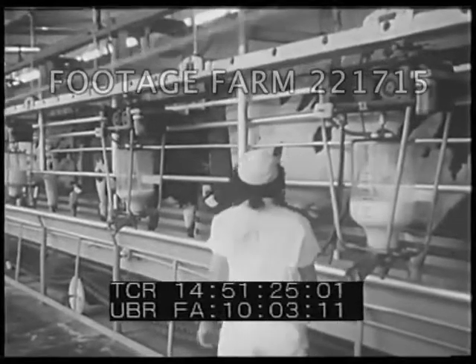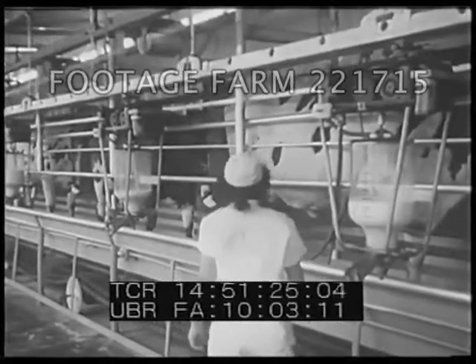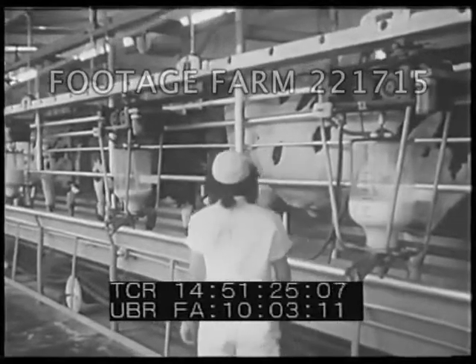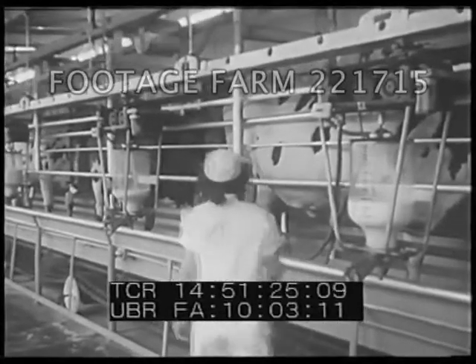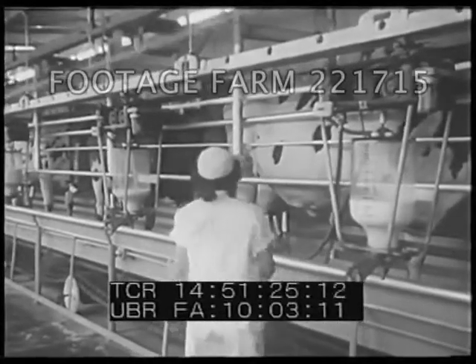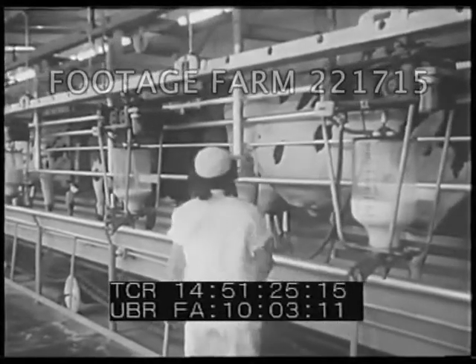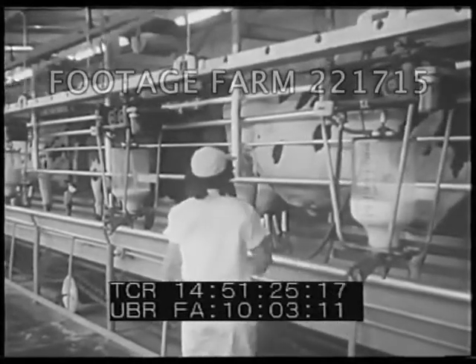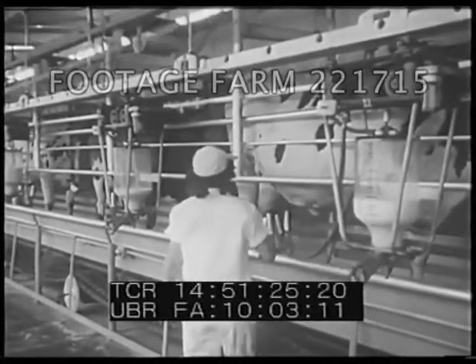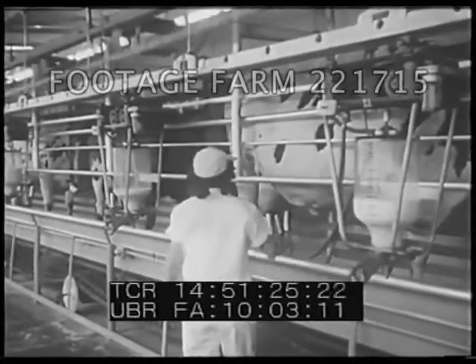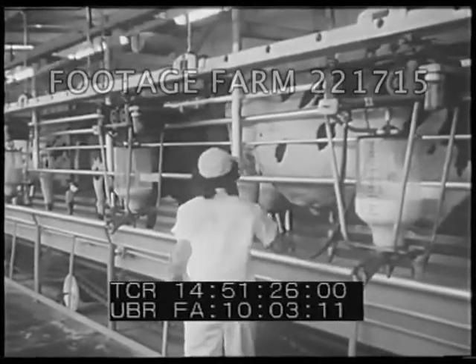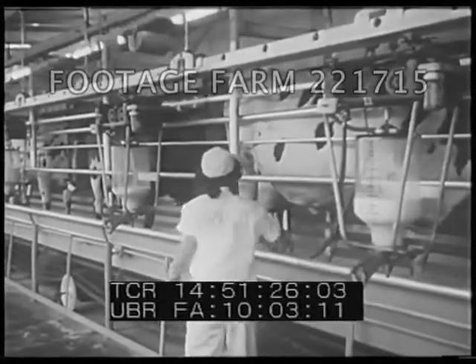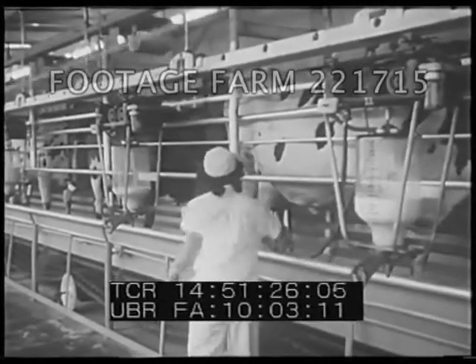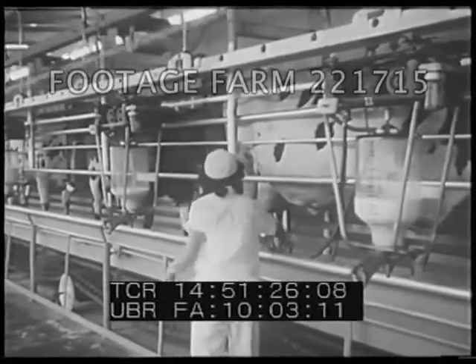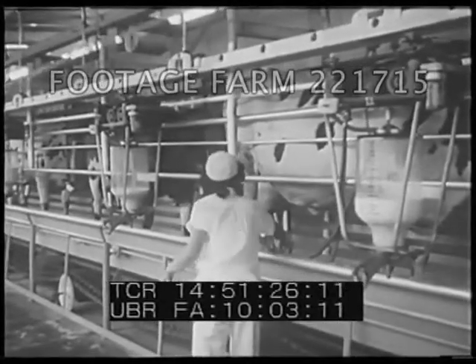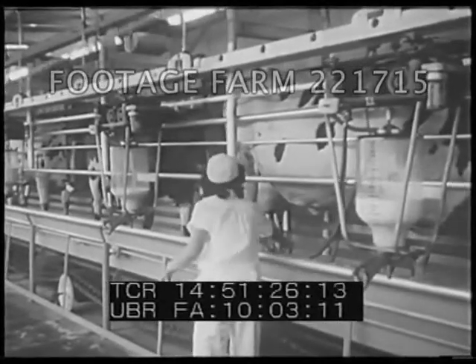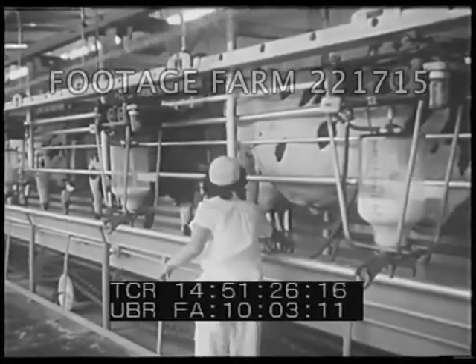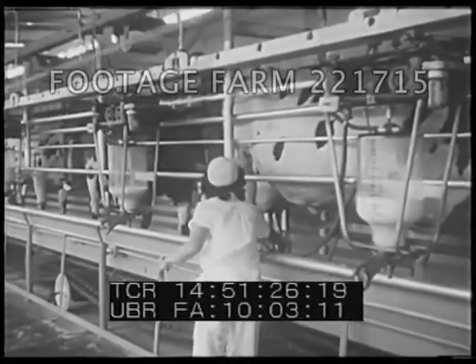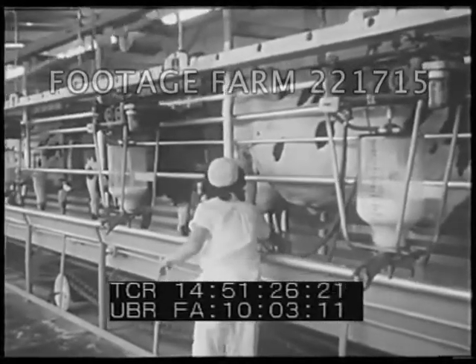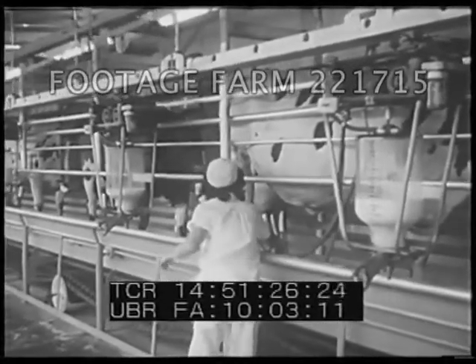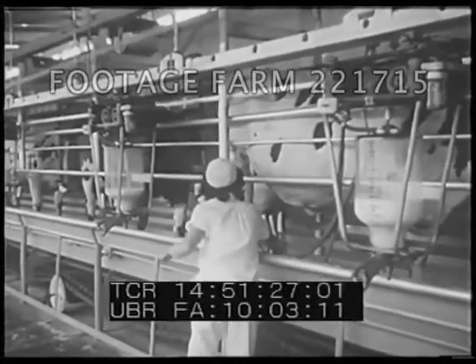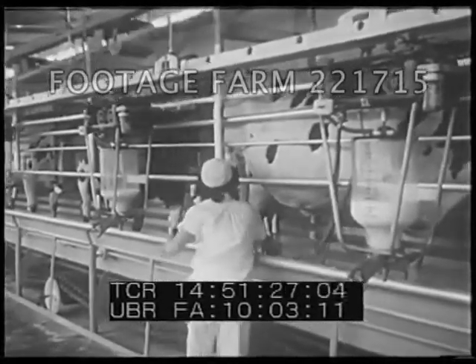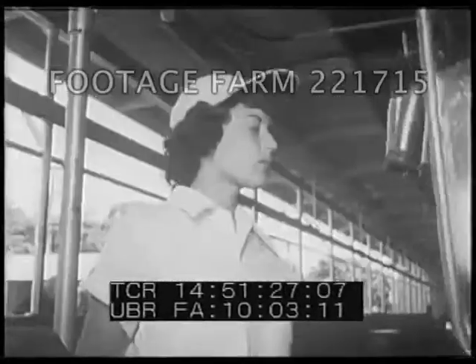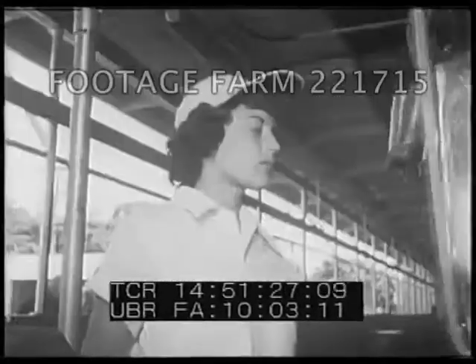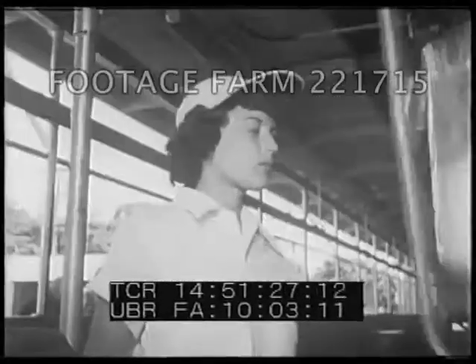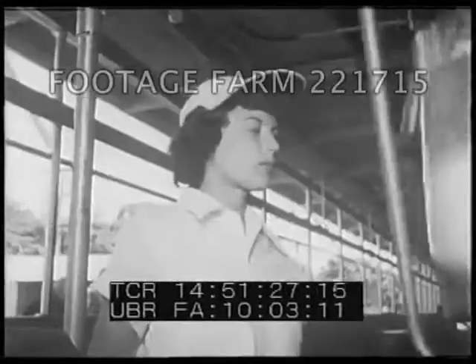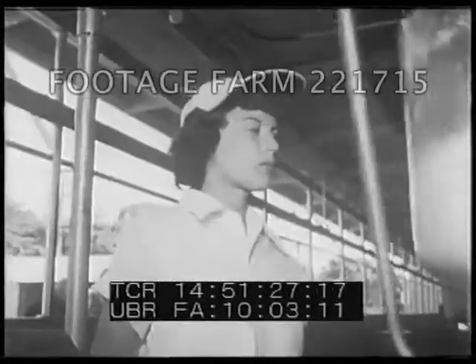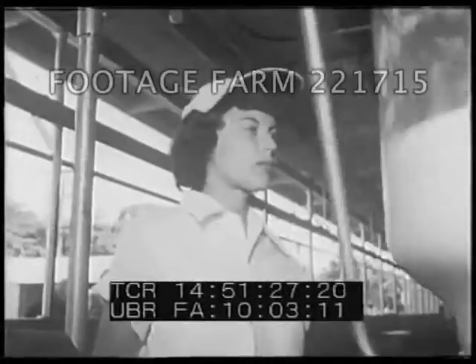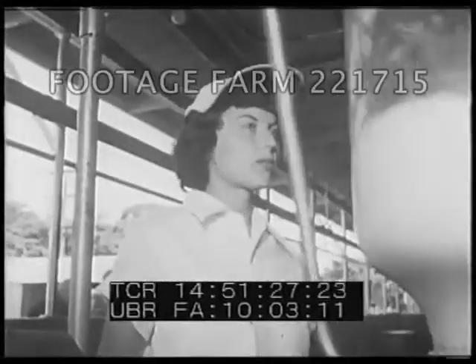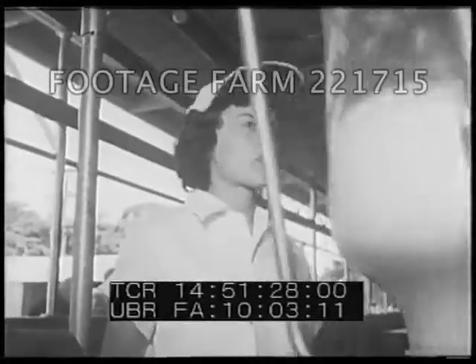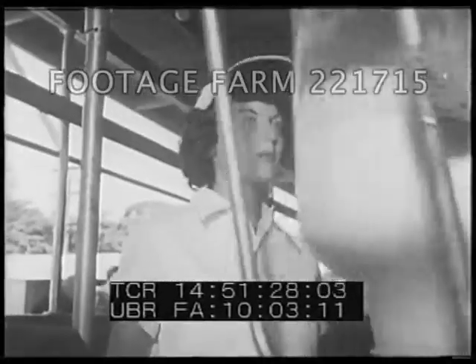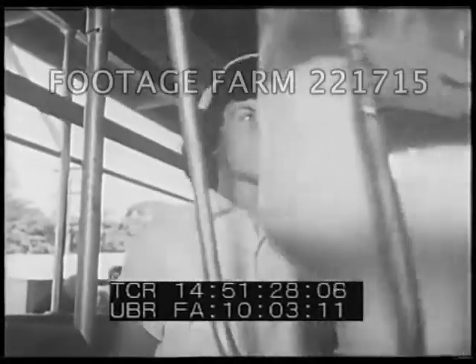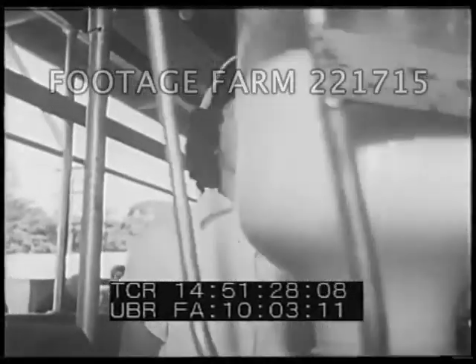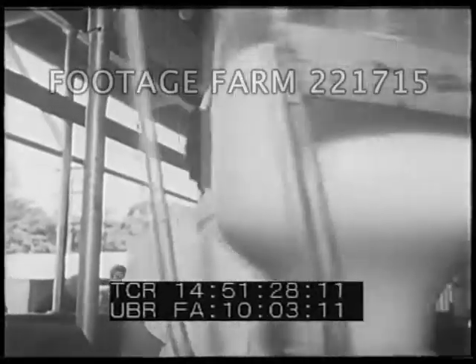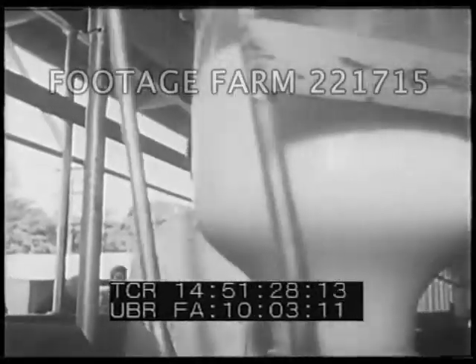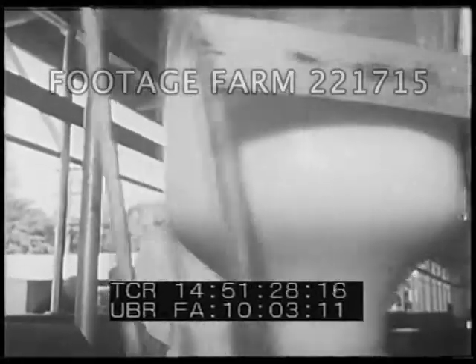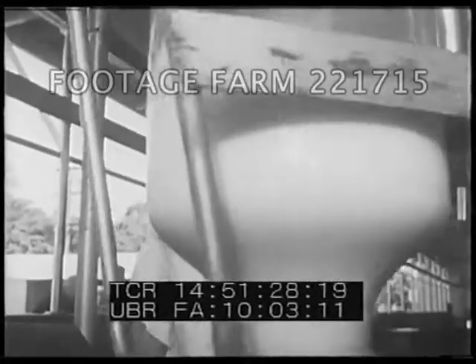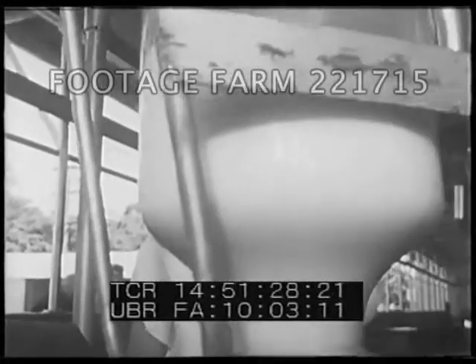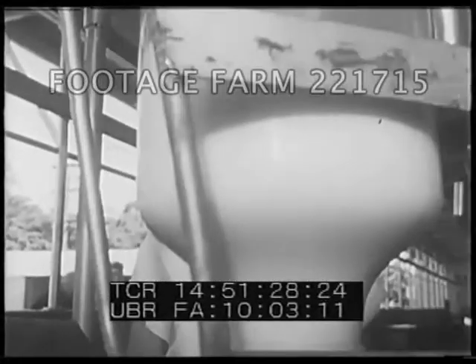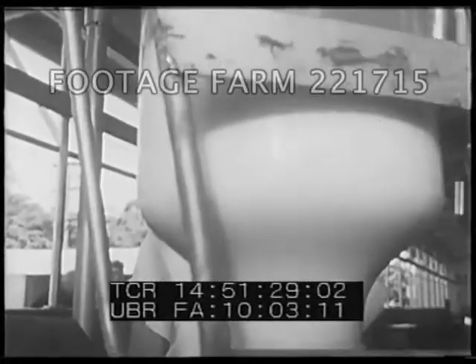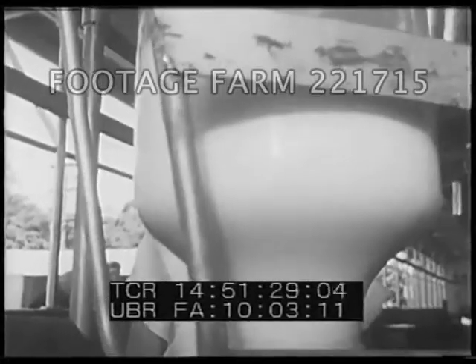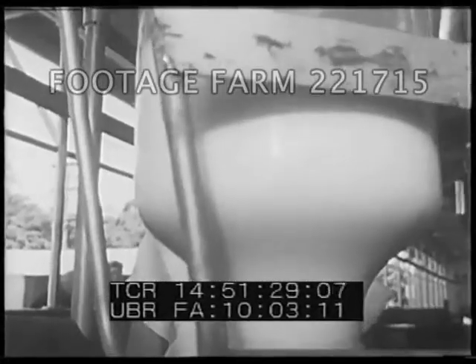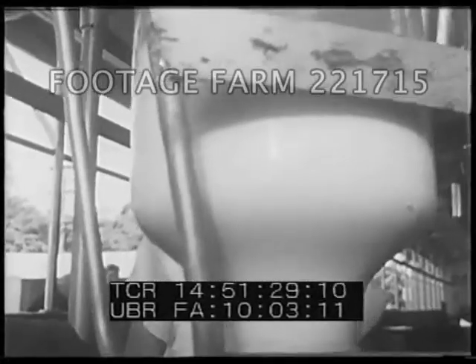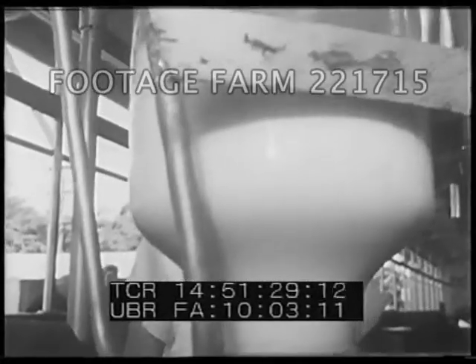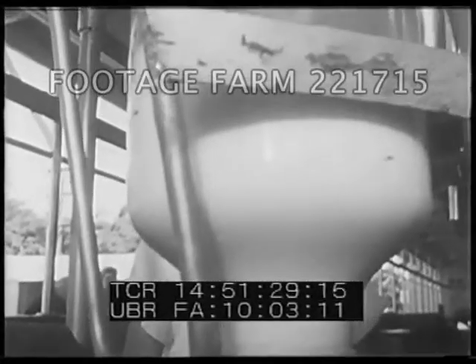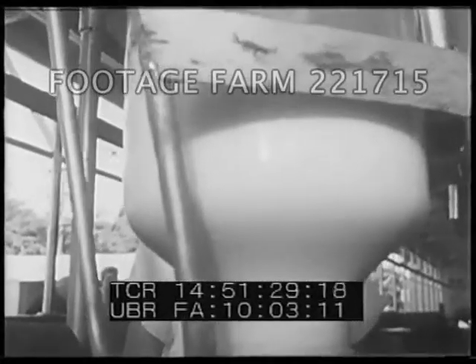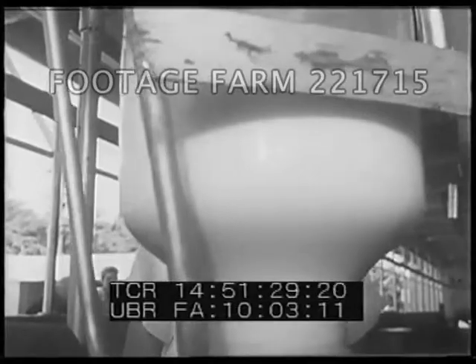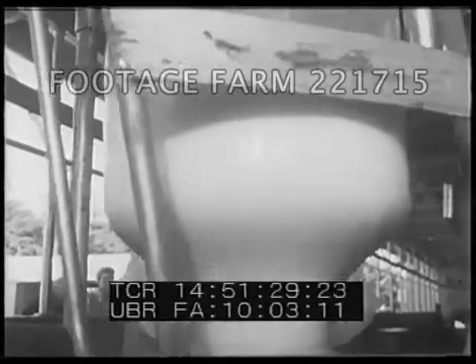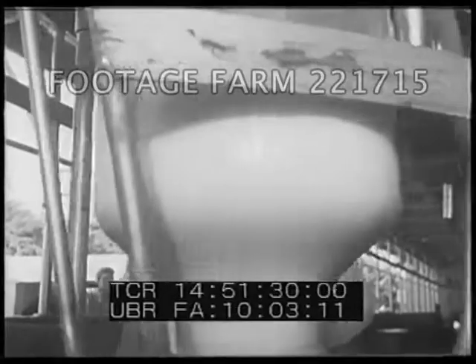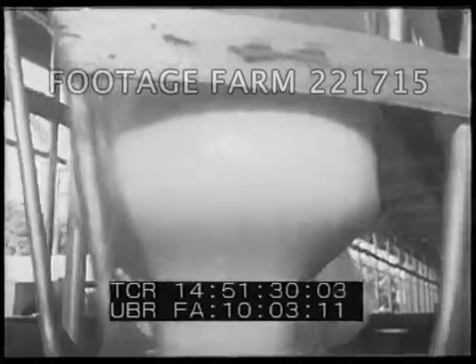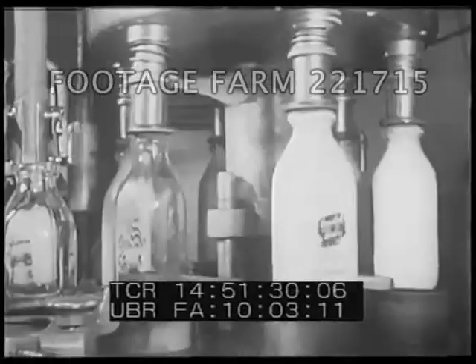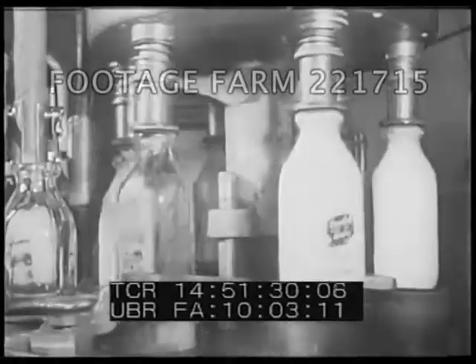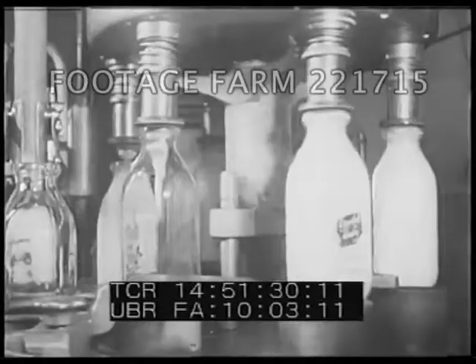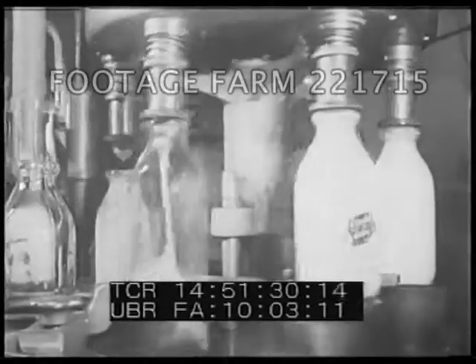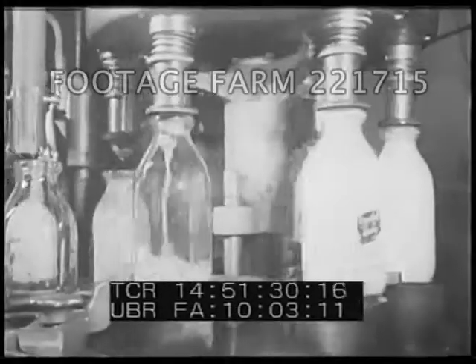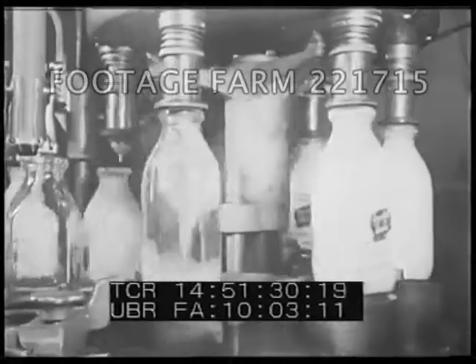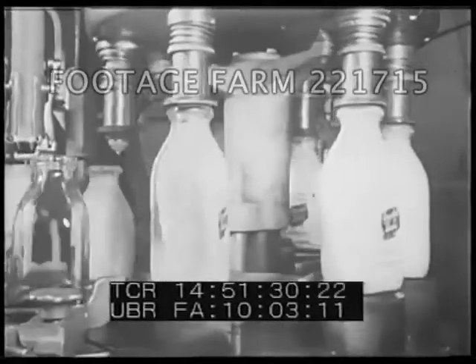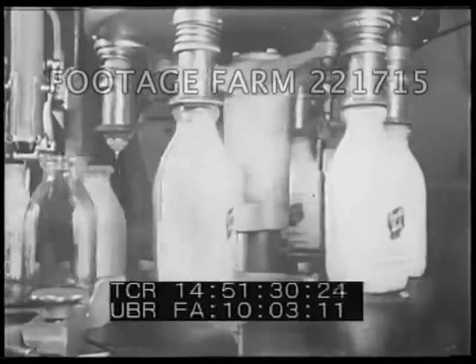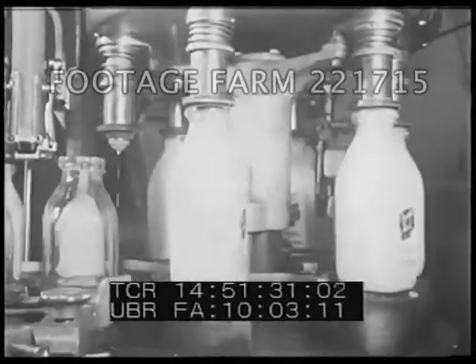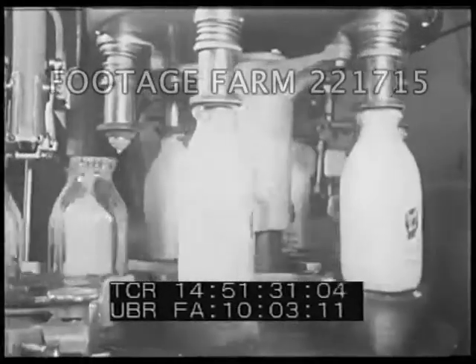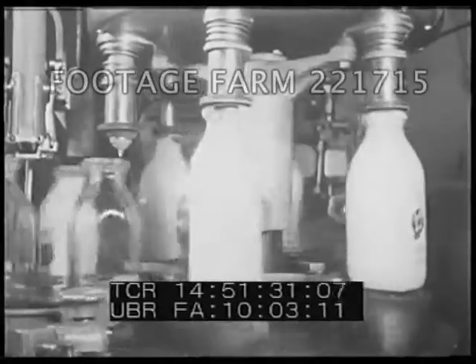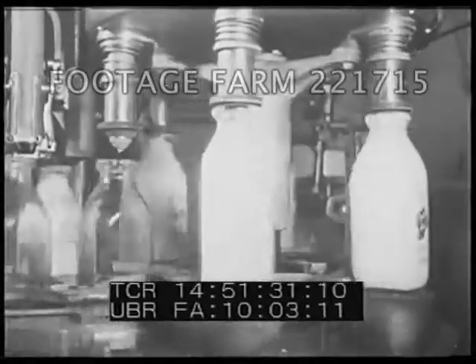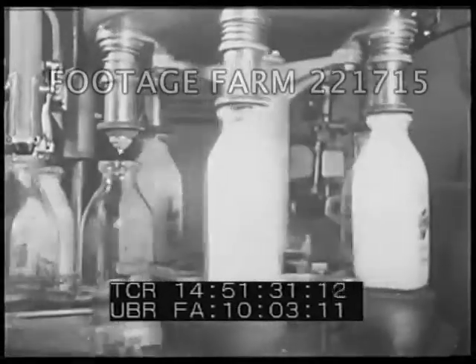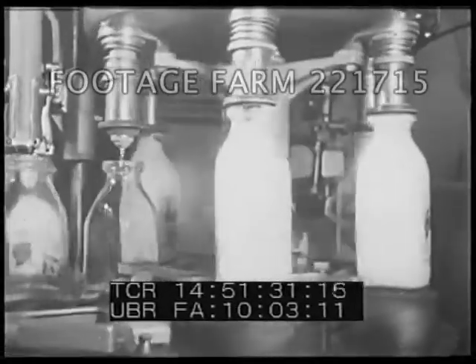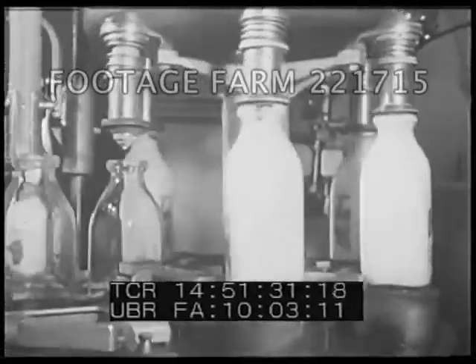The milk is next processed and bottled. American inventiveness sets up a real production line on the farm.